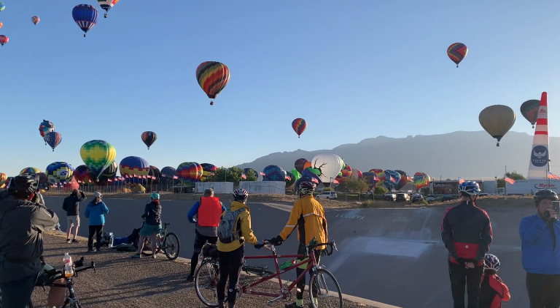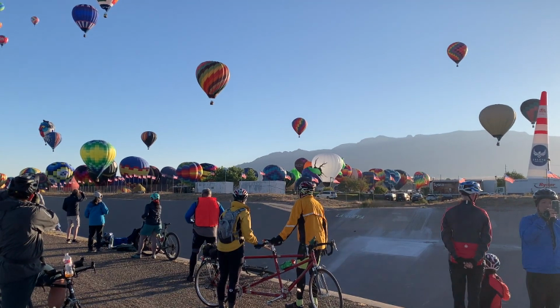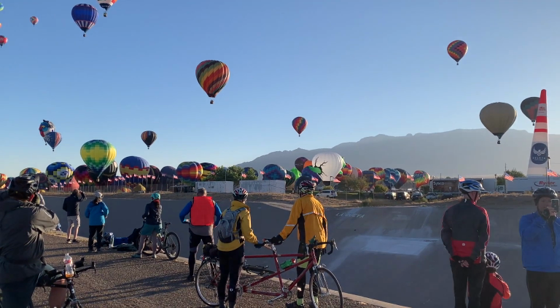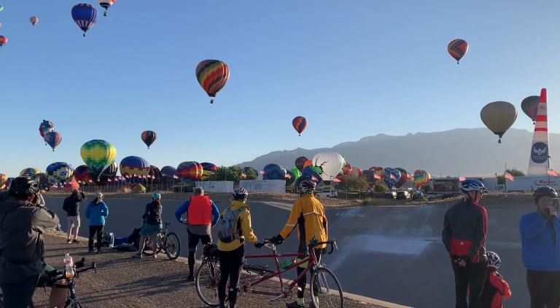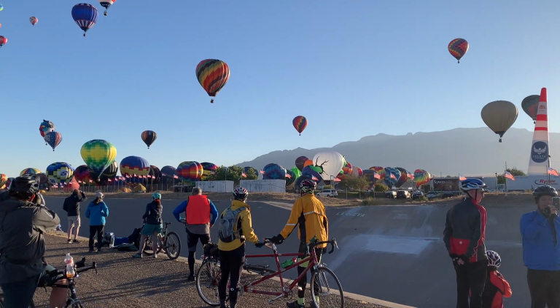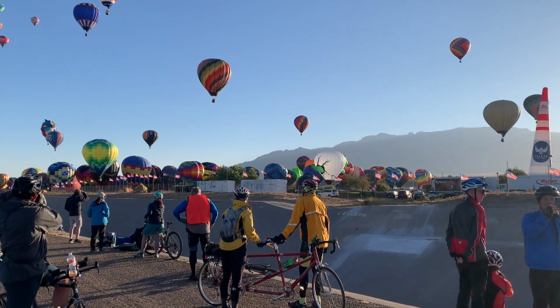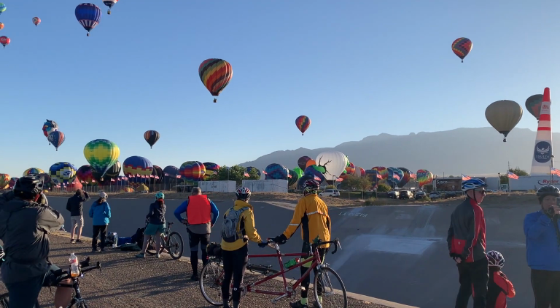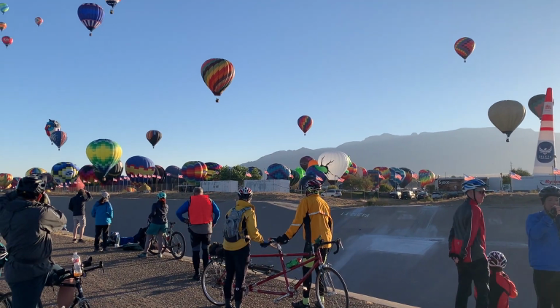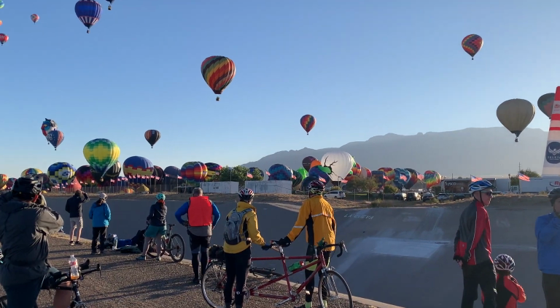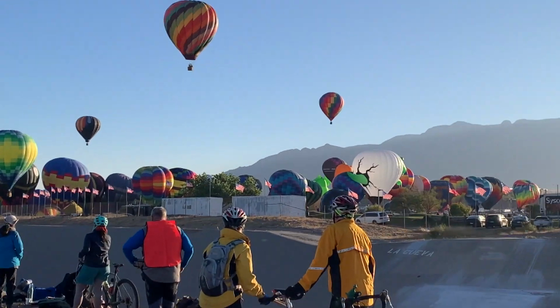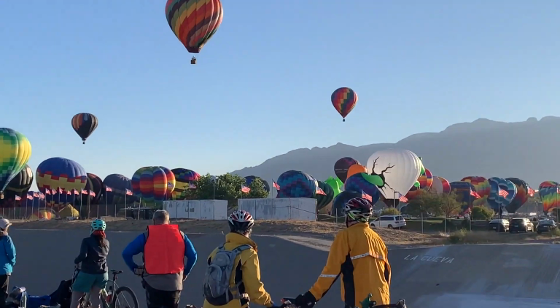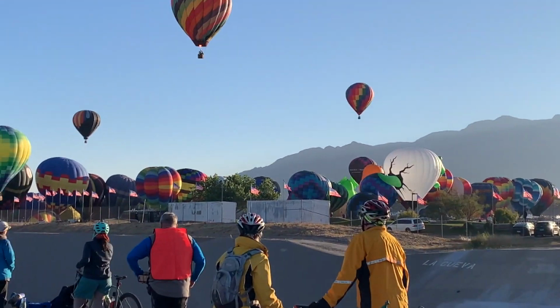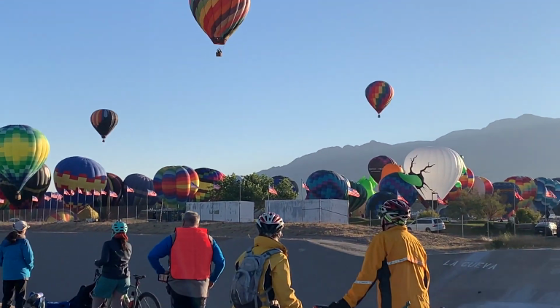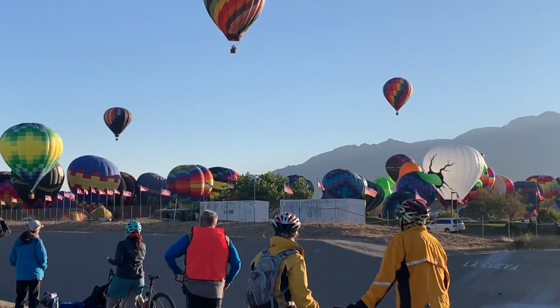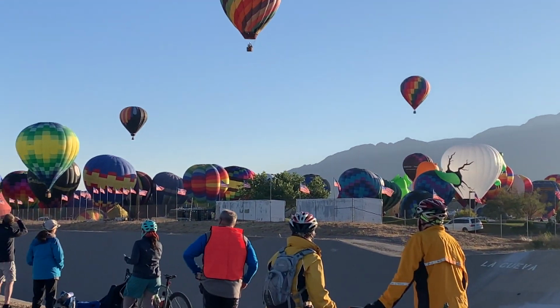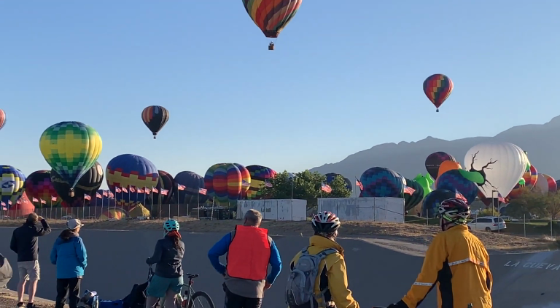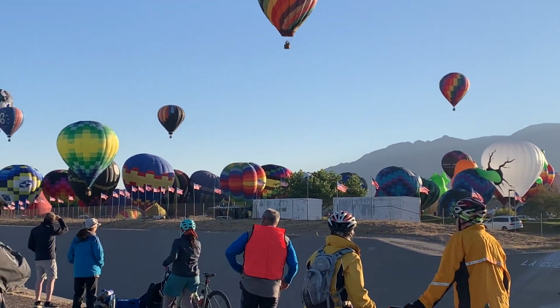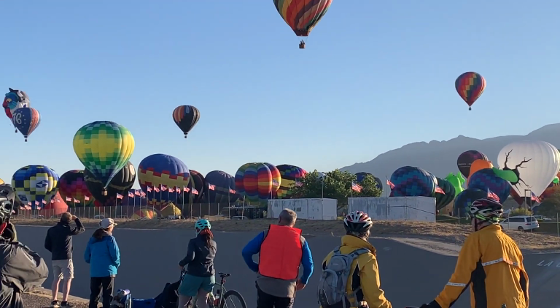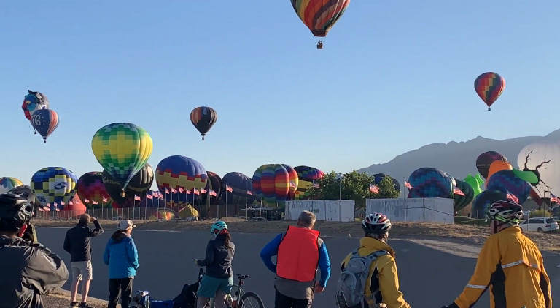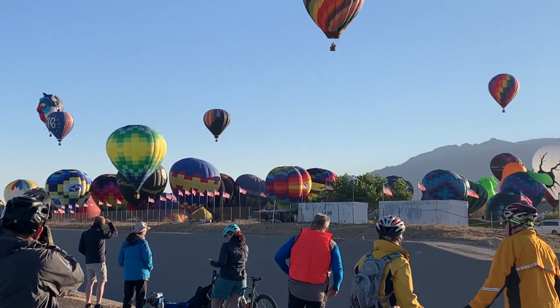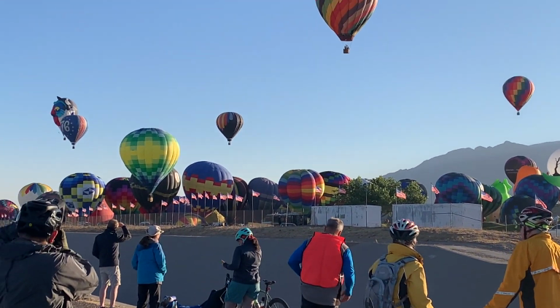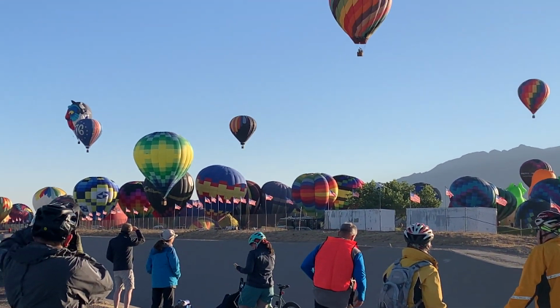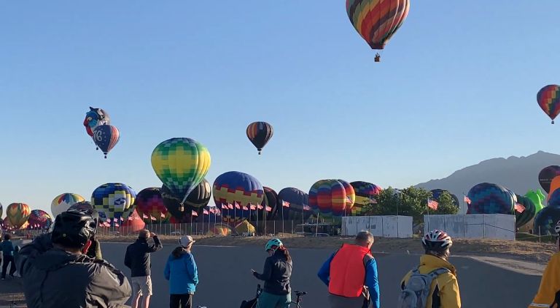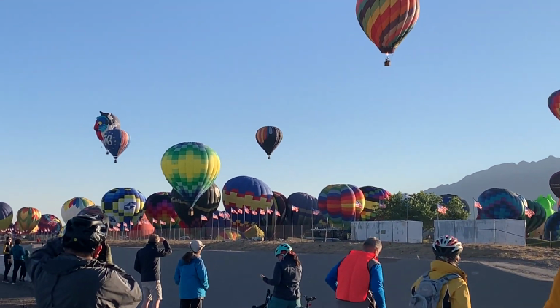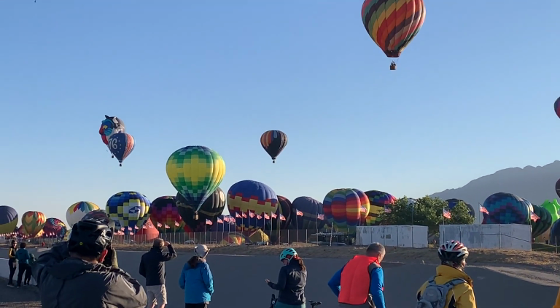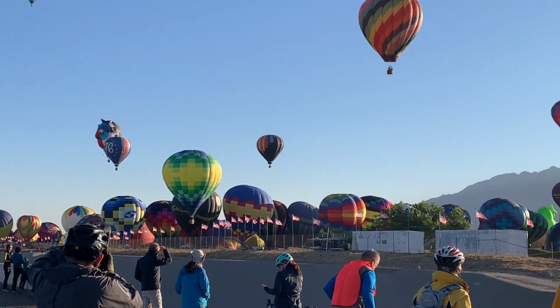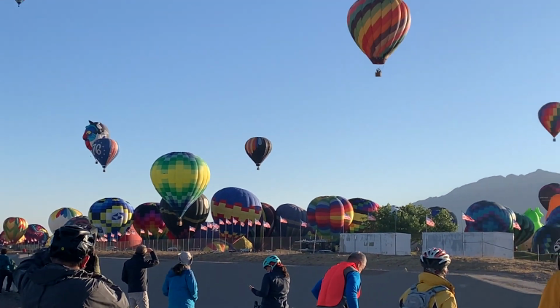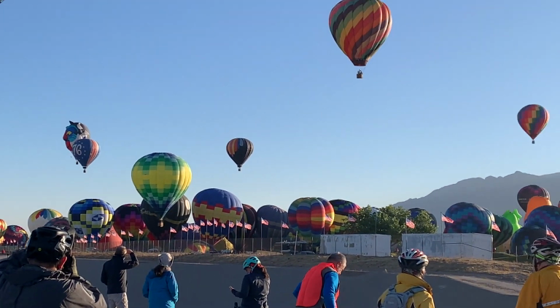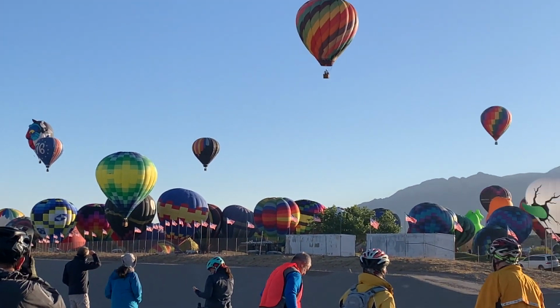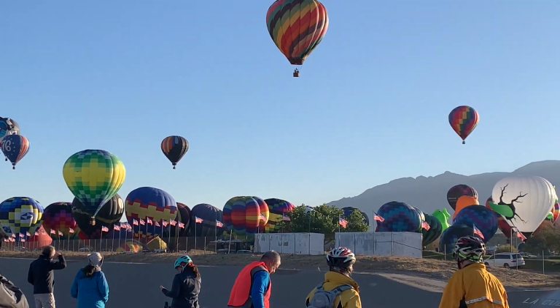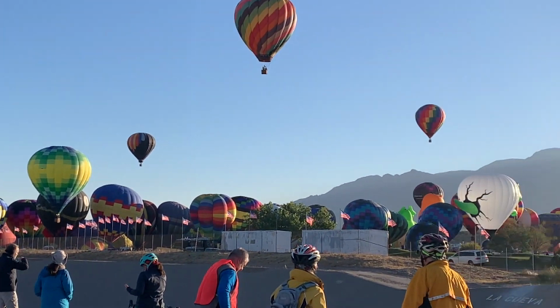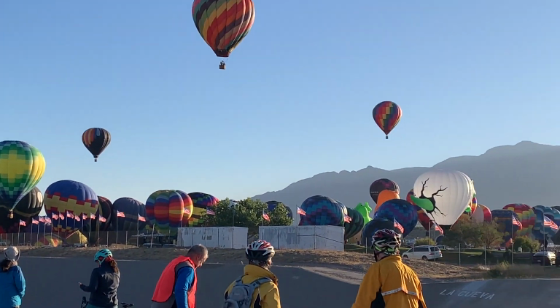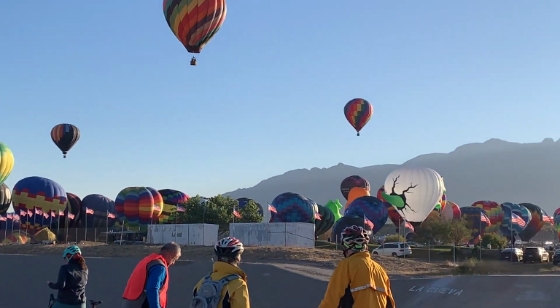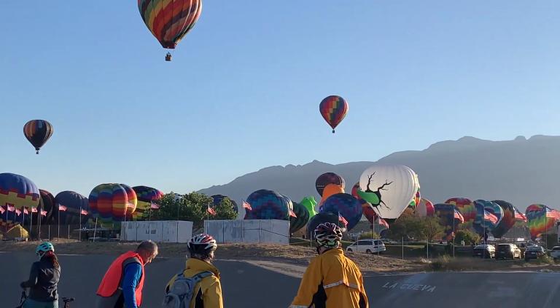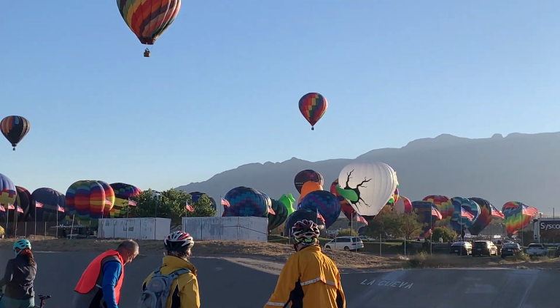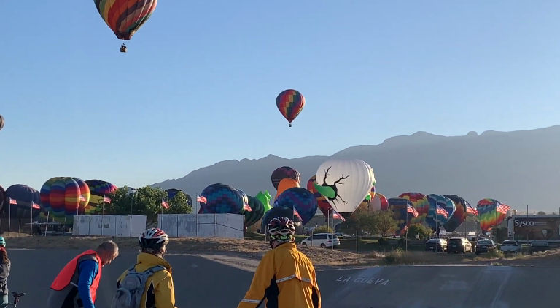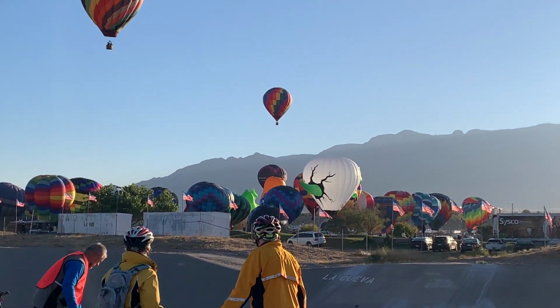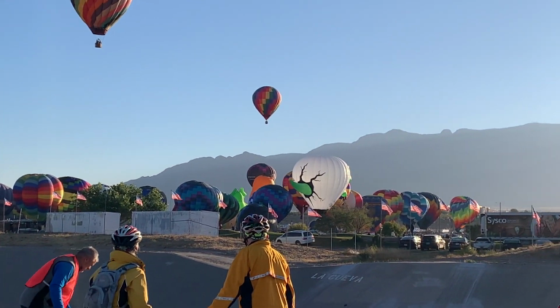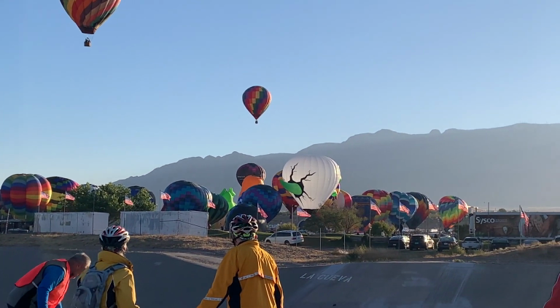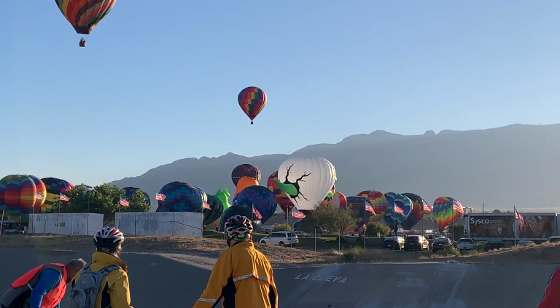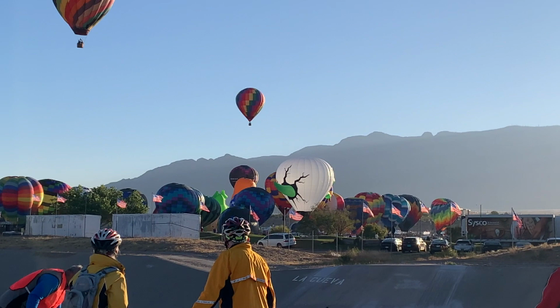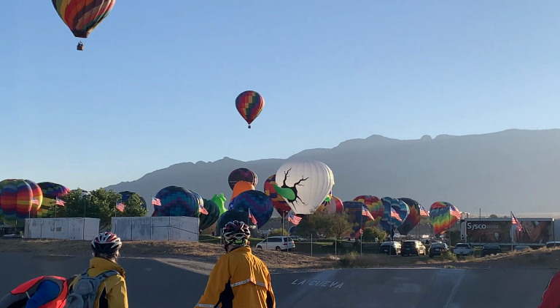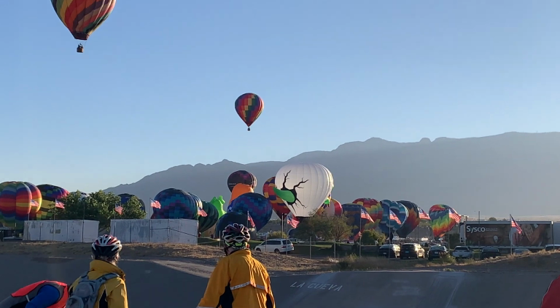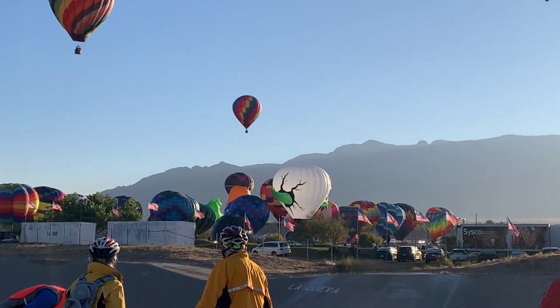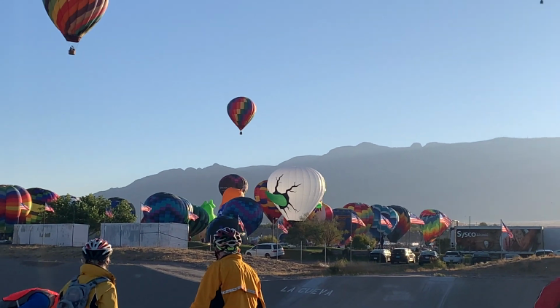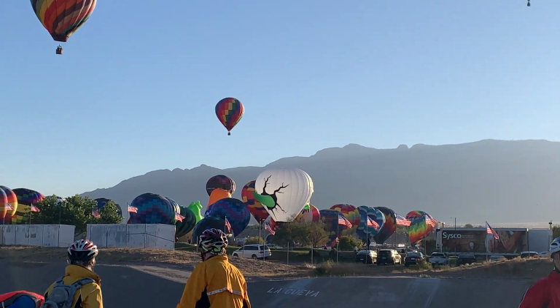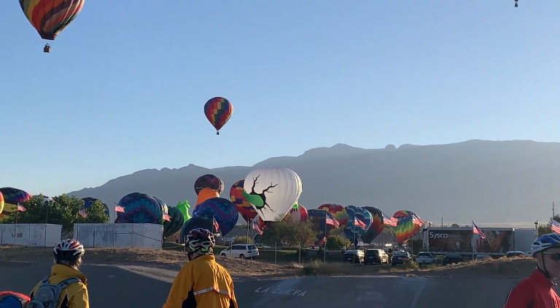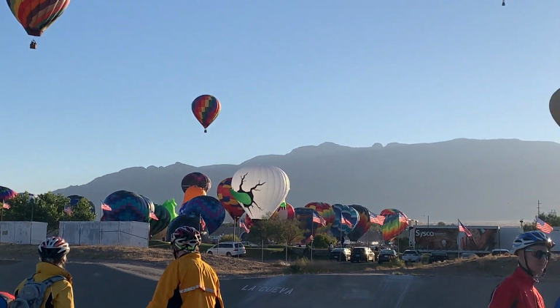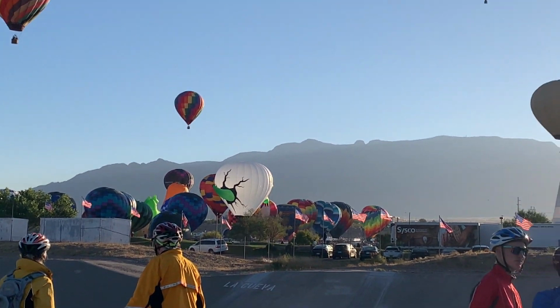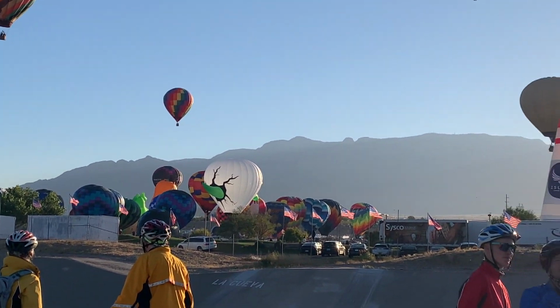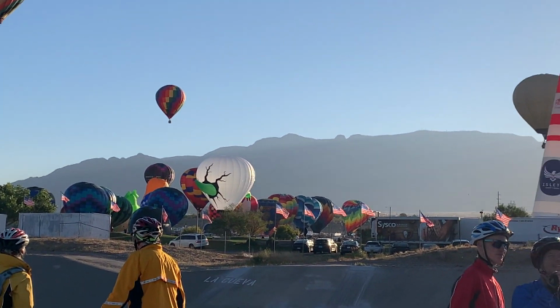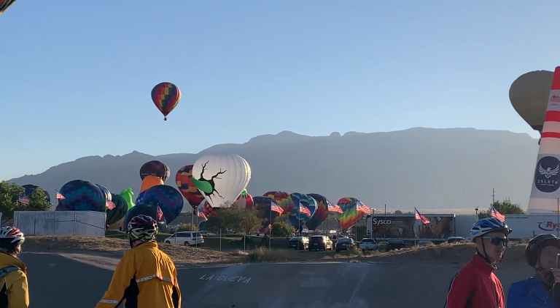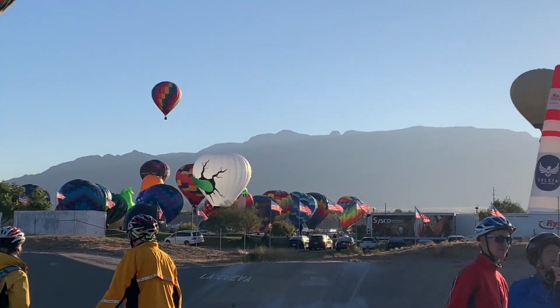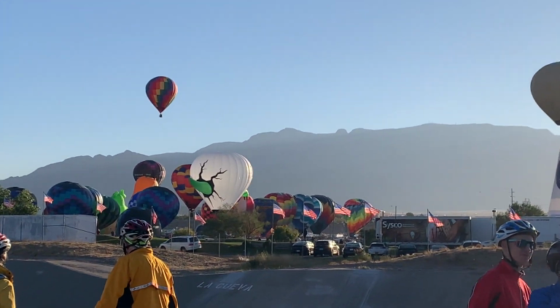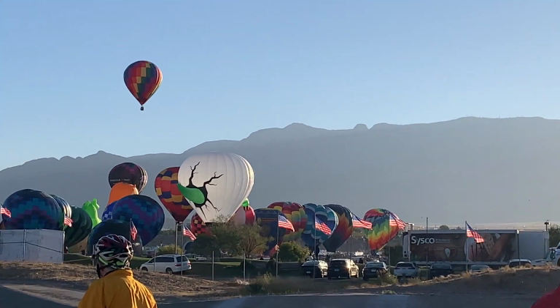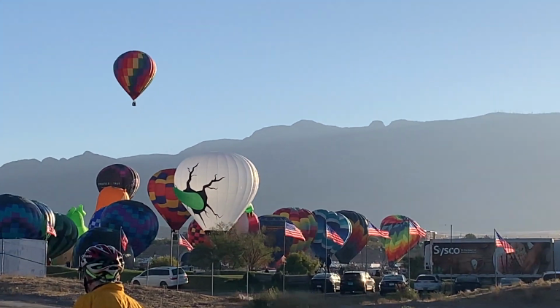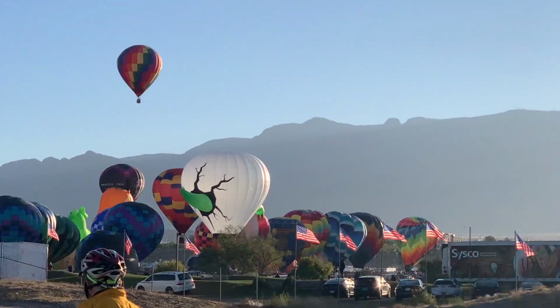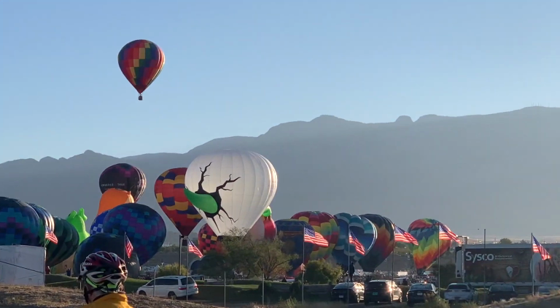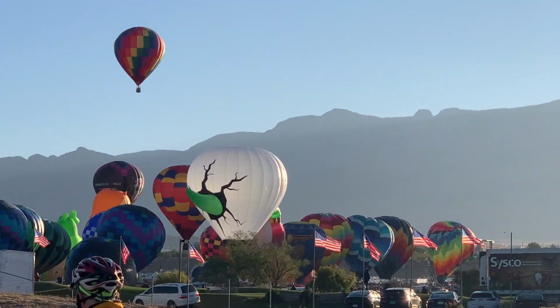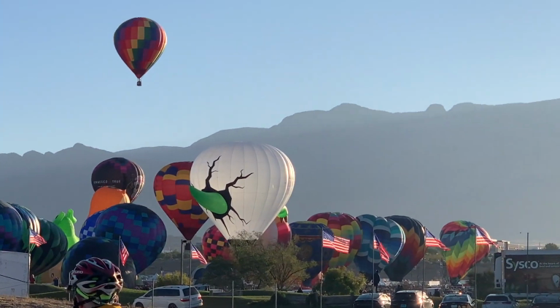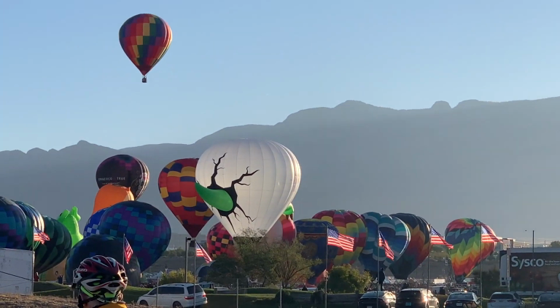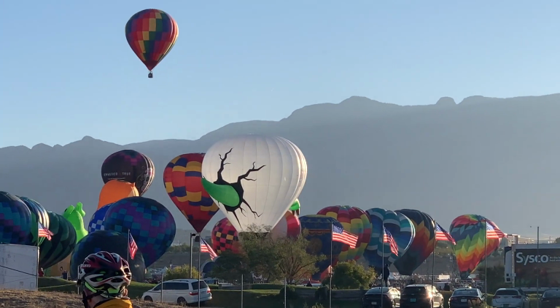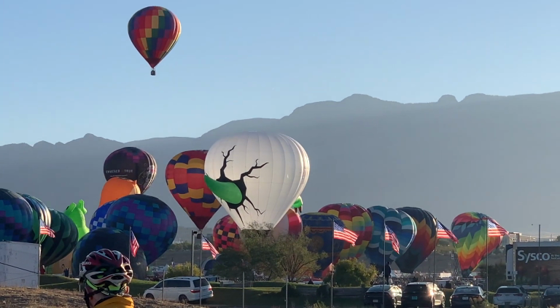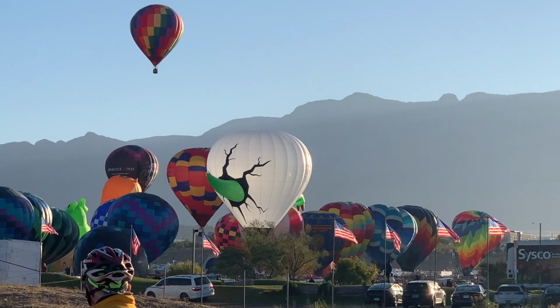So here we are — Albuquerque International Balloon Fiesta. That is one of the special shapes going up.